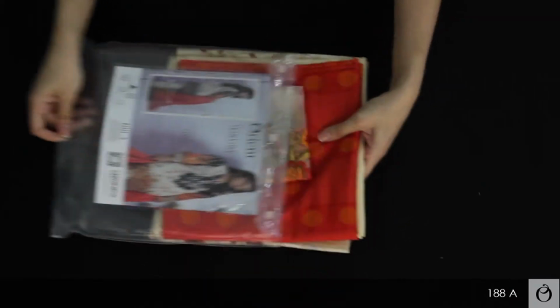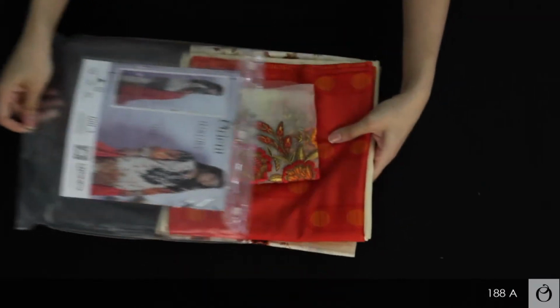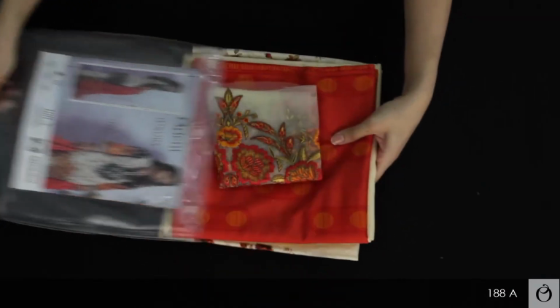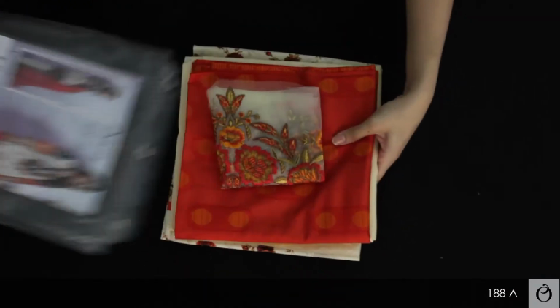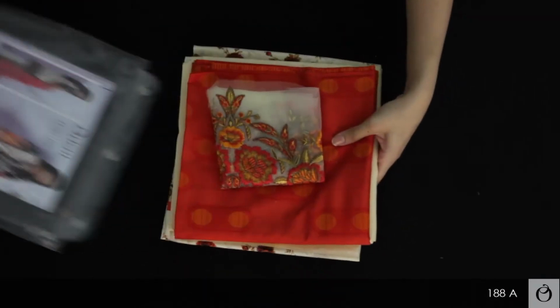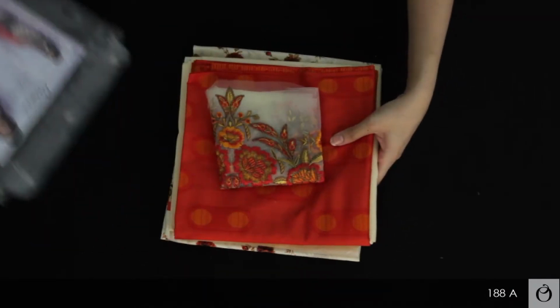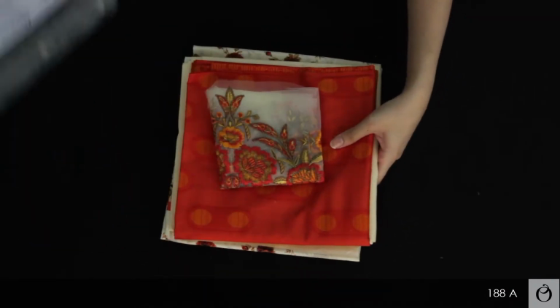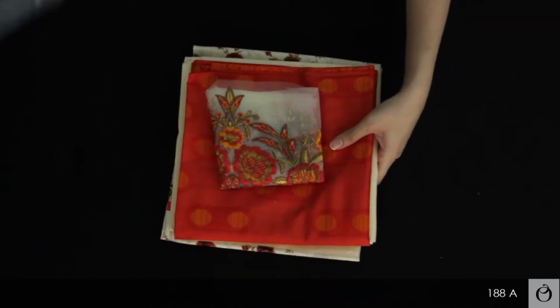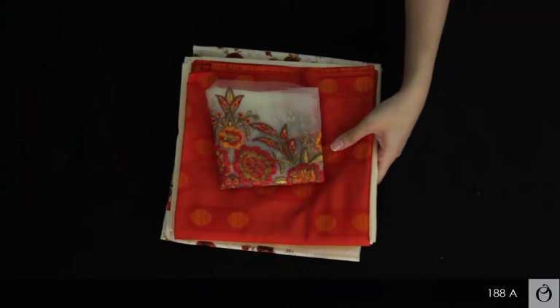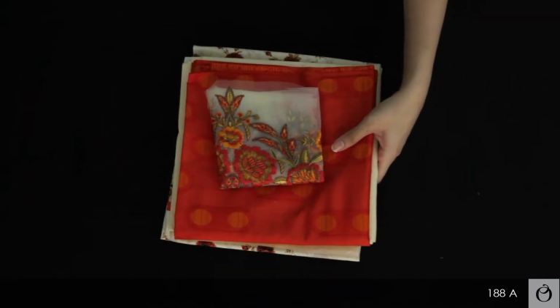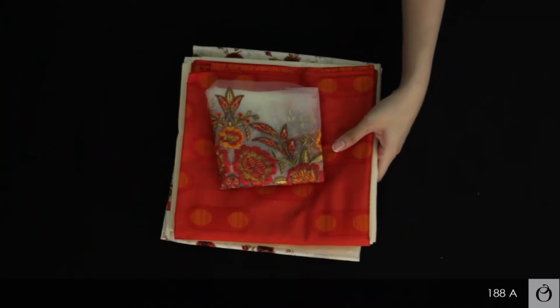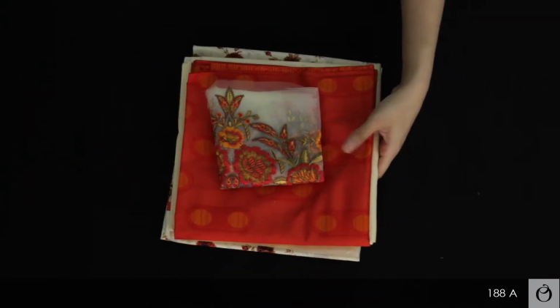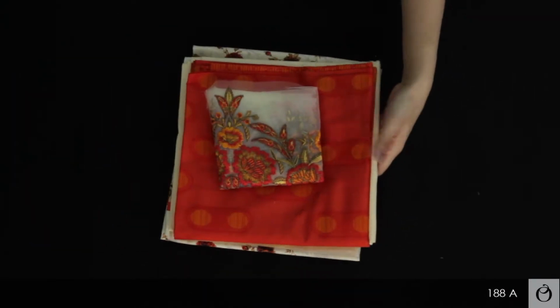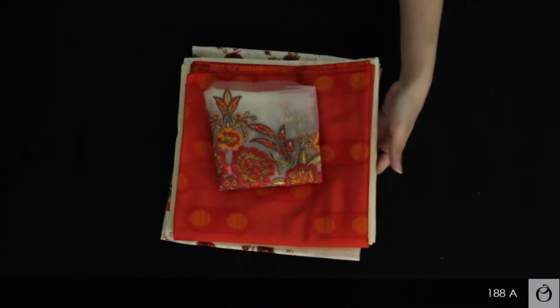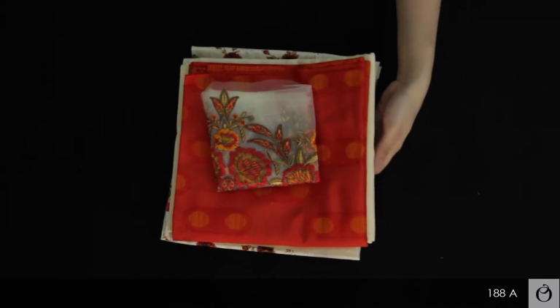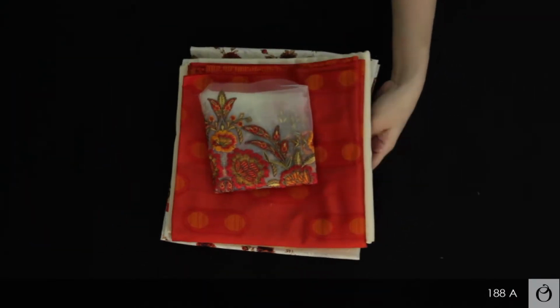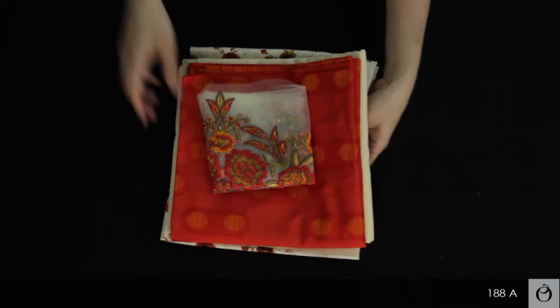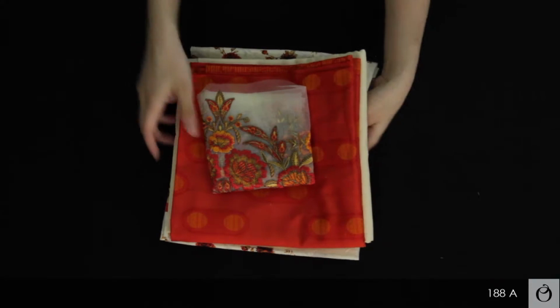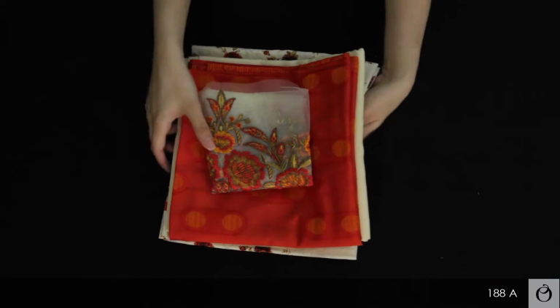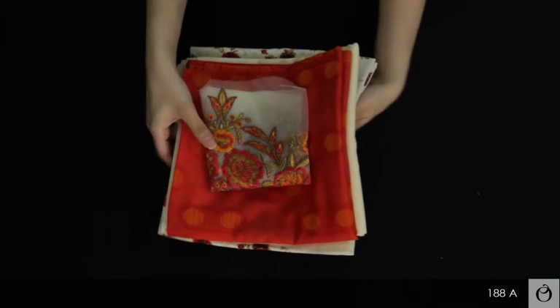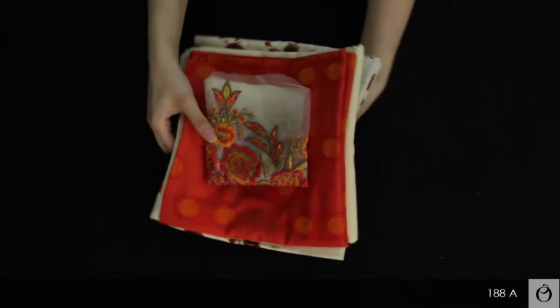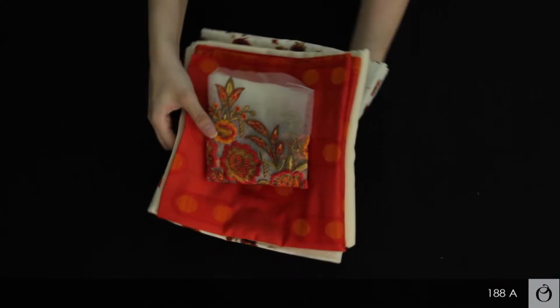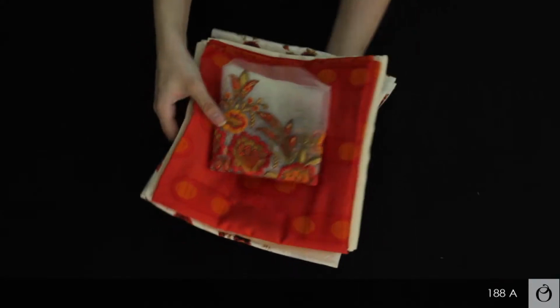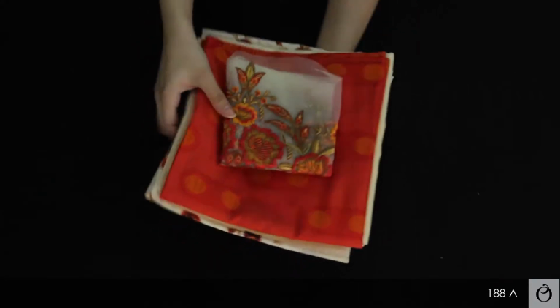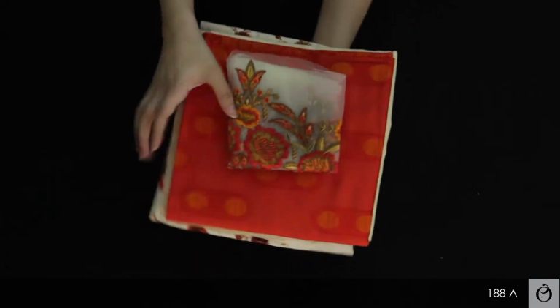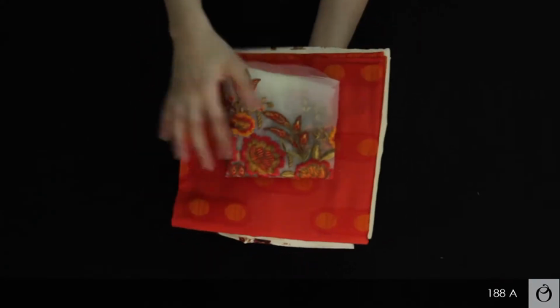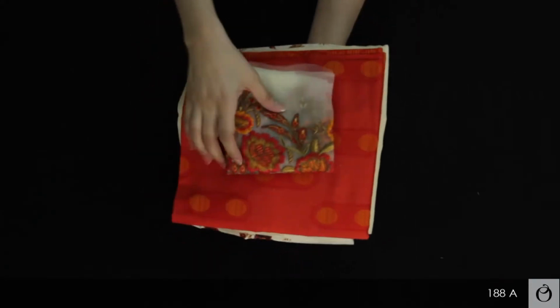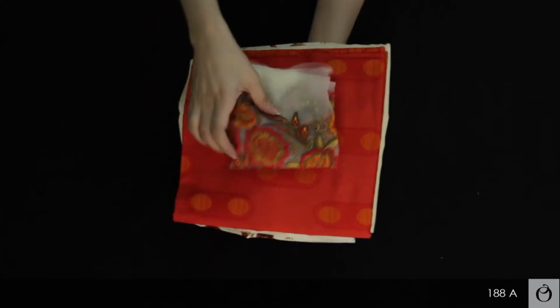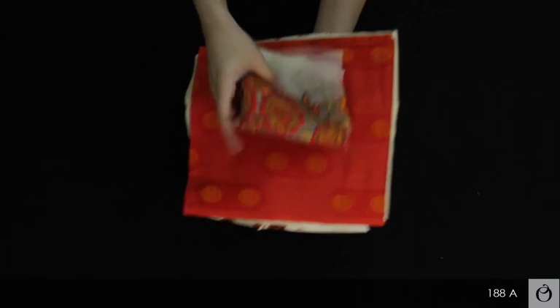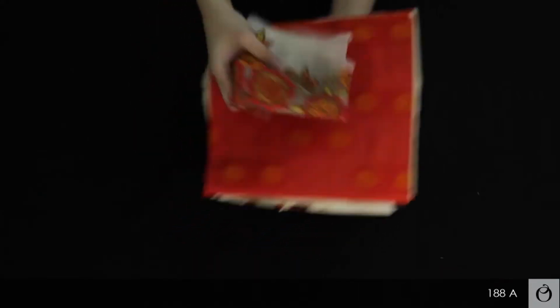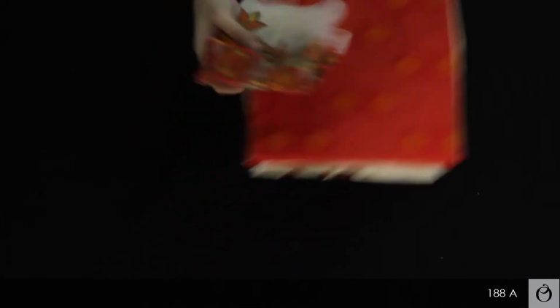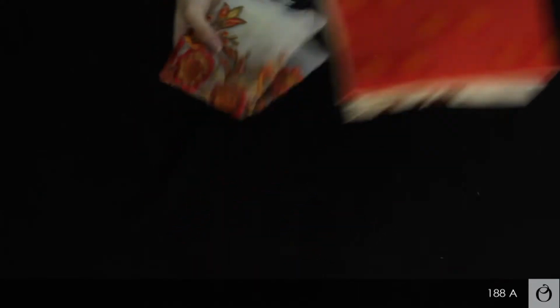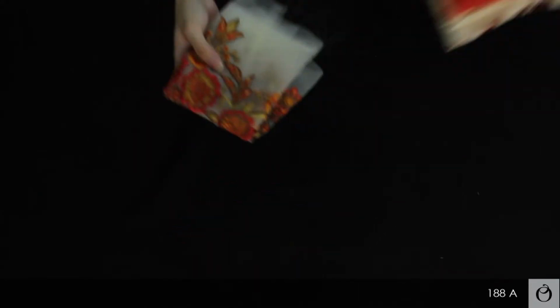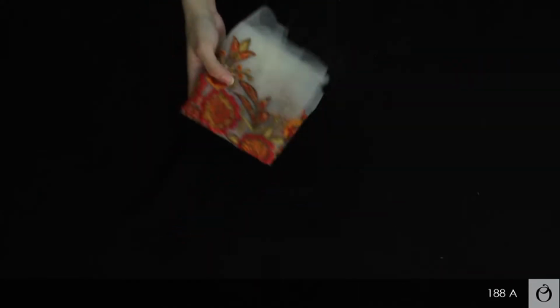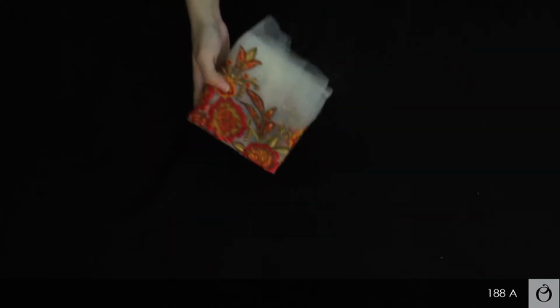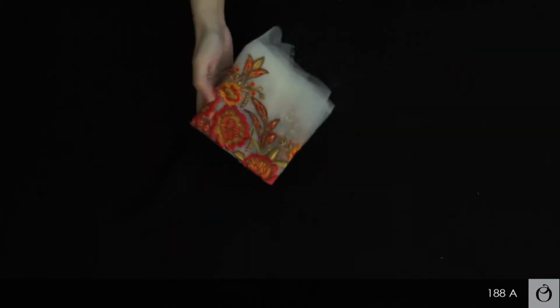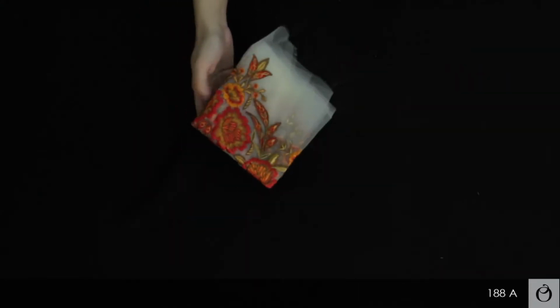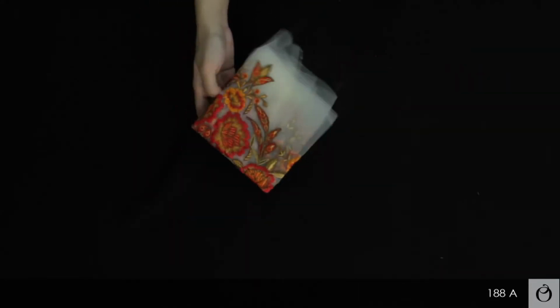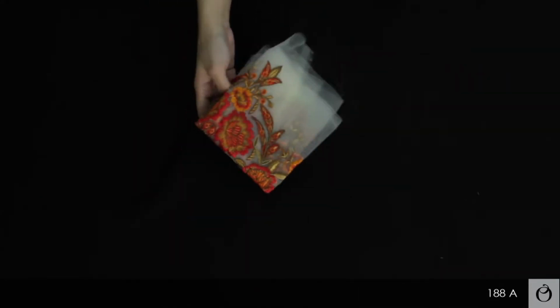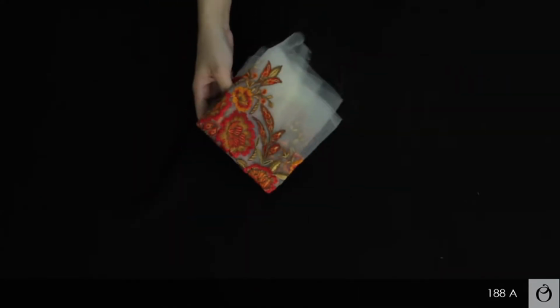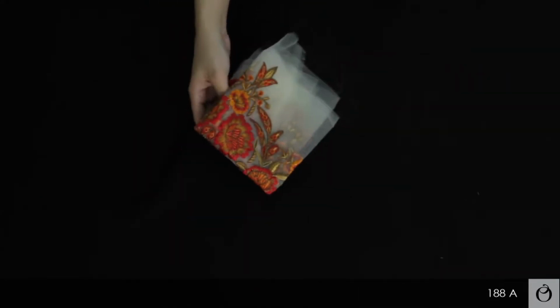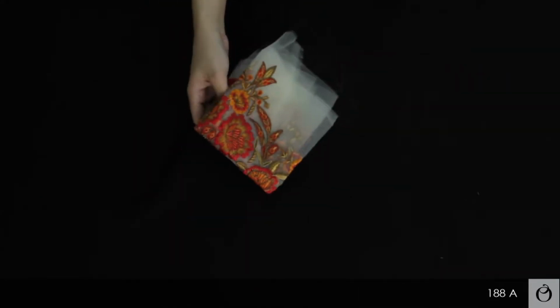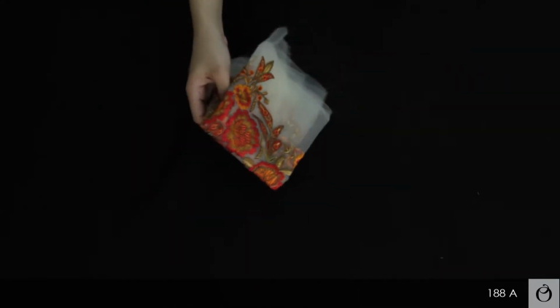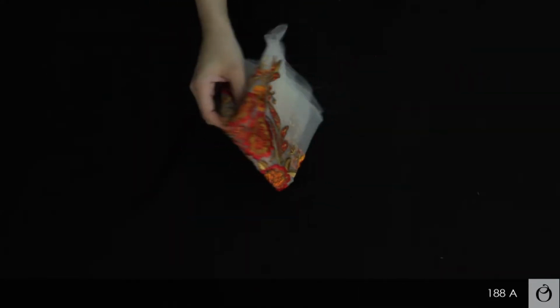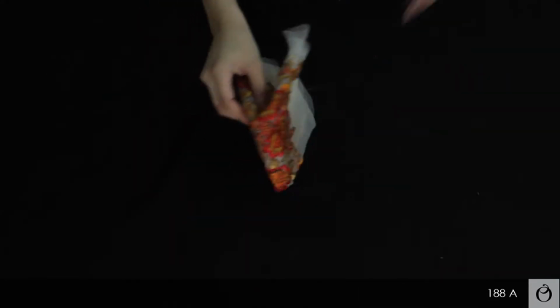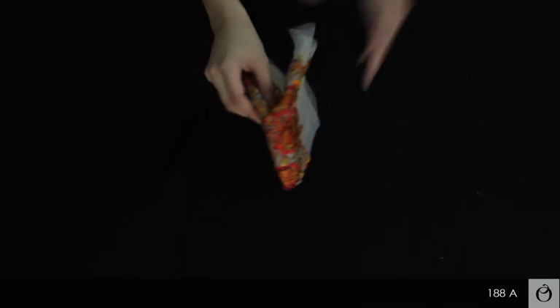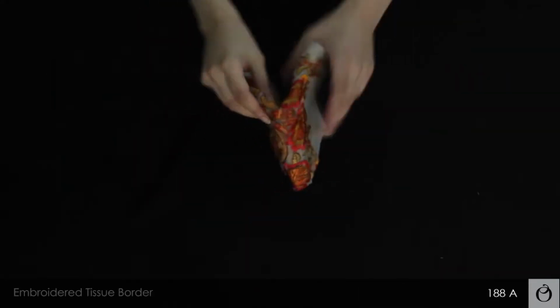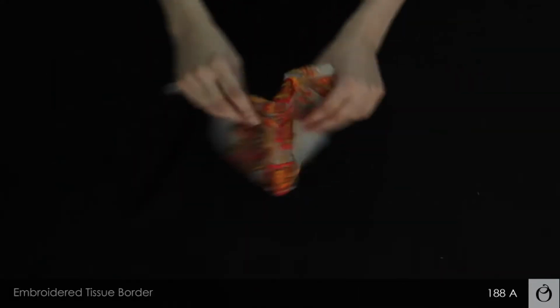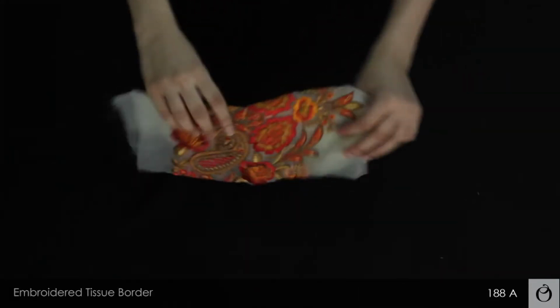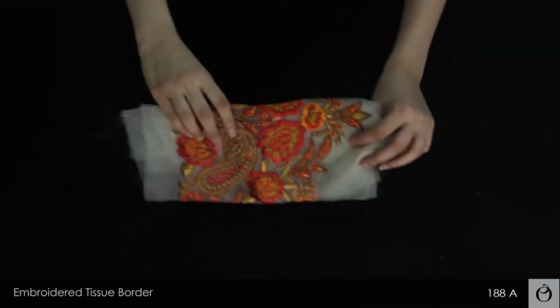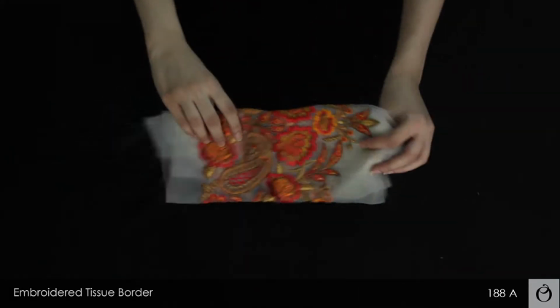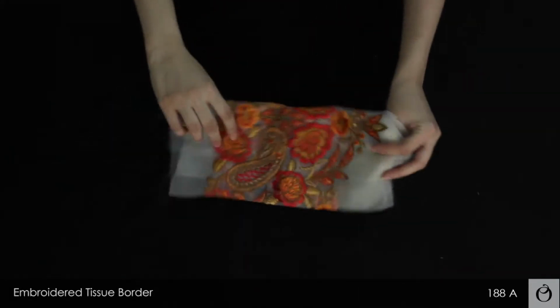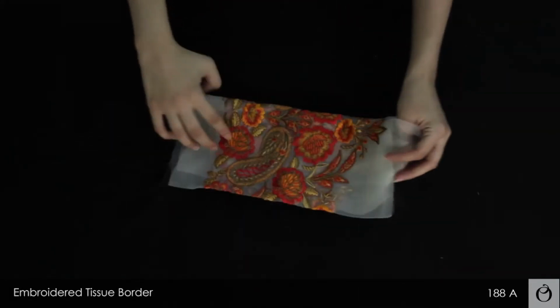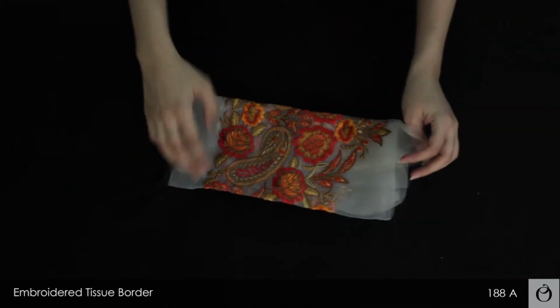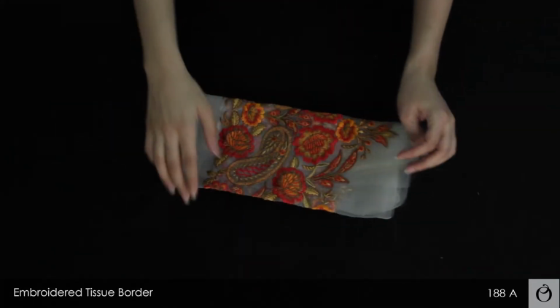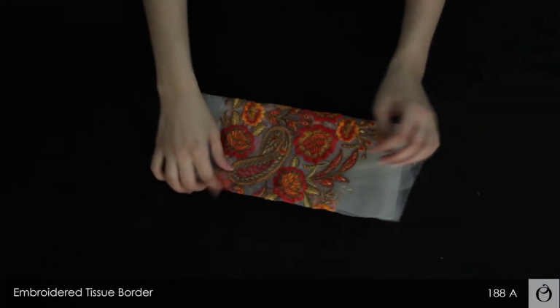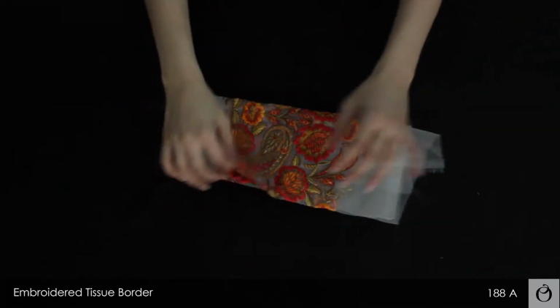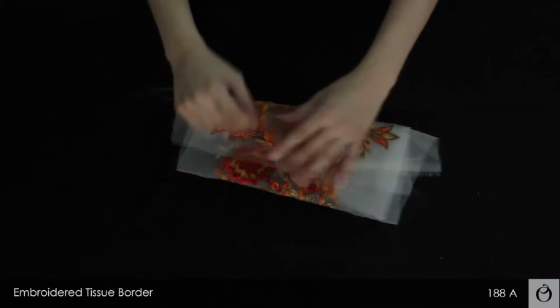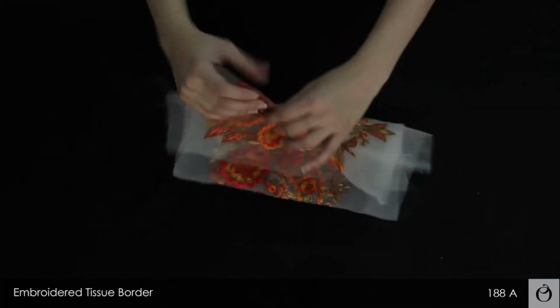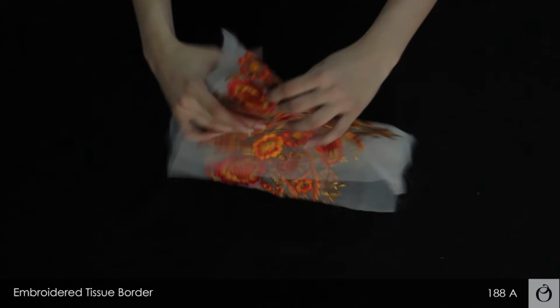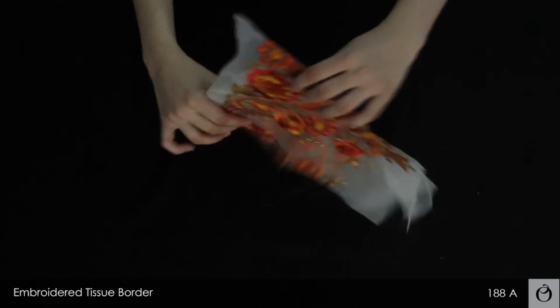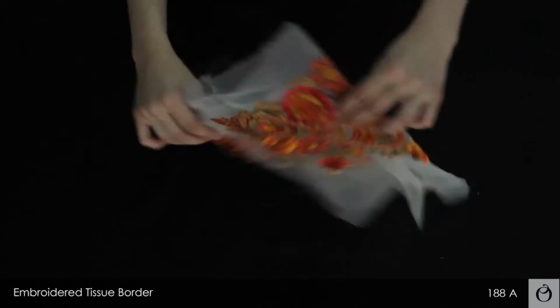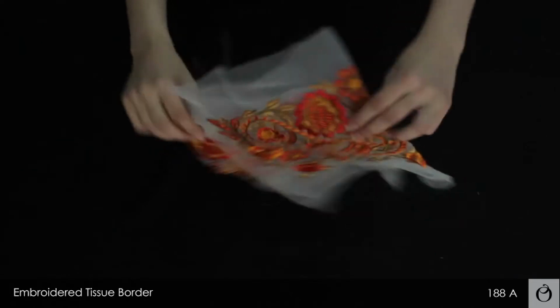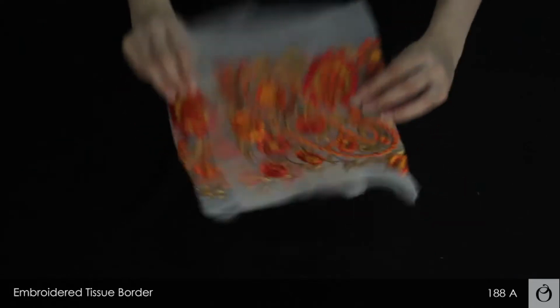This is my Jacquard embroidered three-piece collection. It comes with an embroidered tissue border.